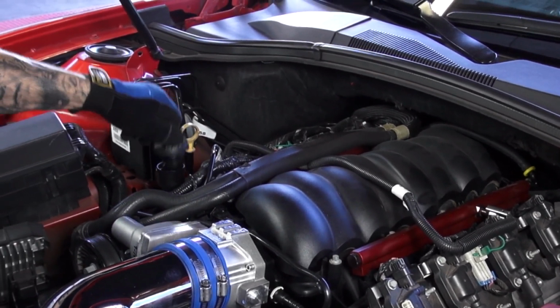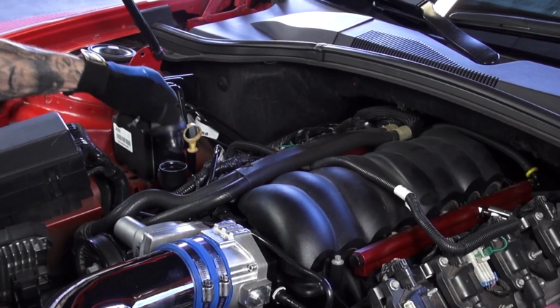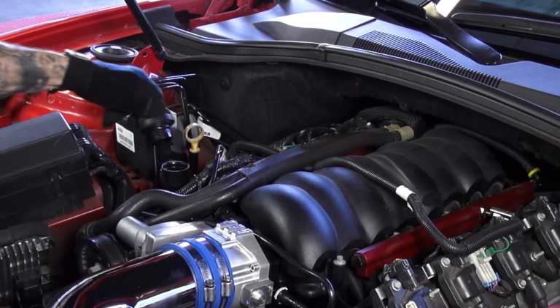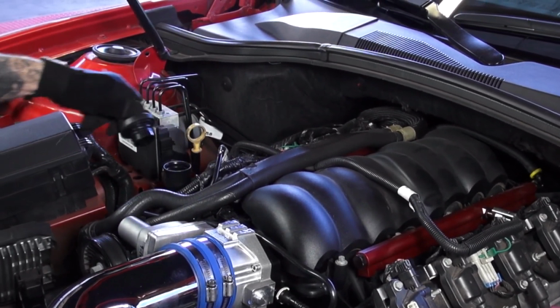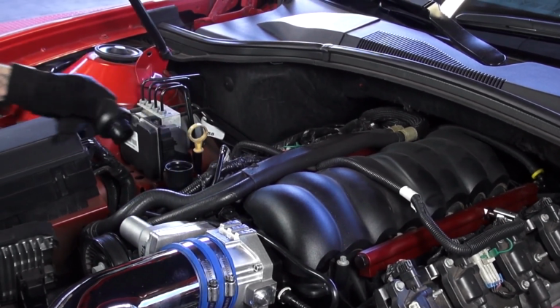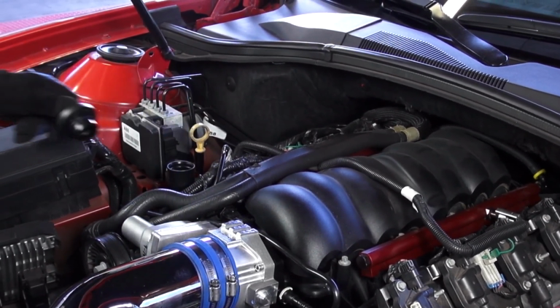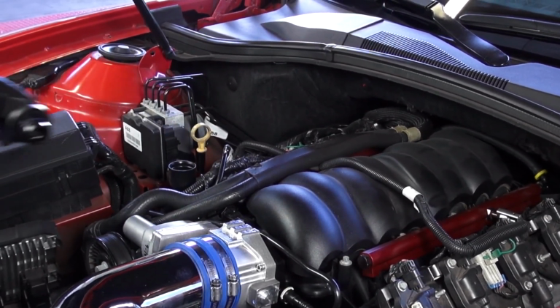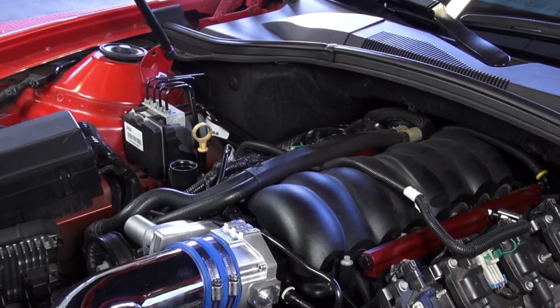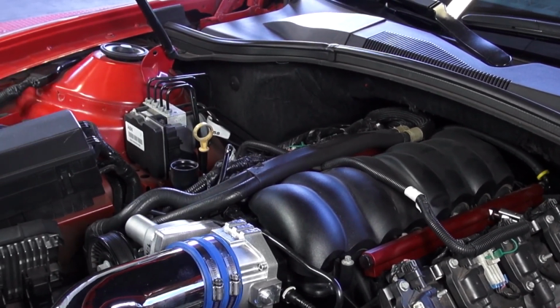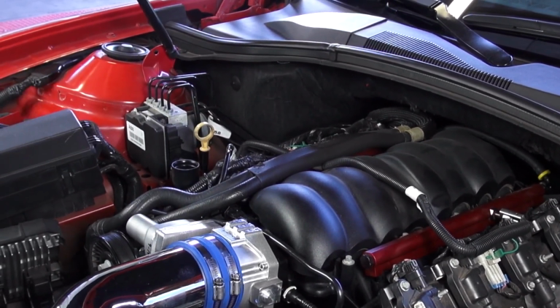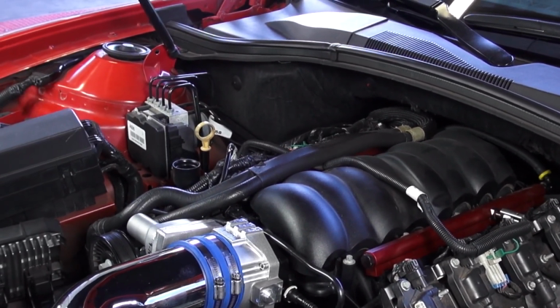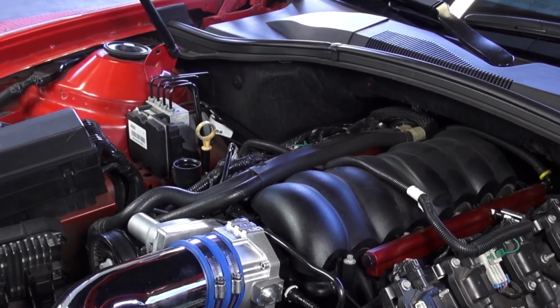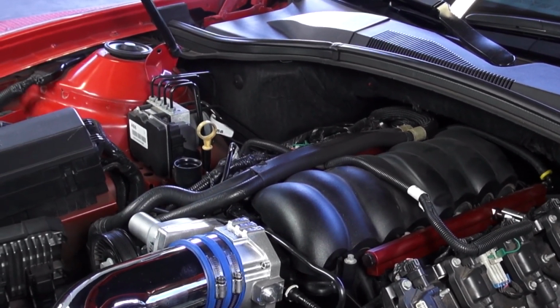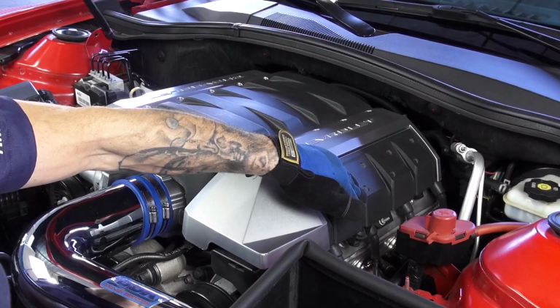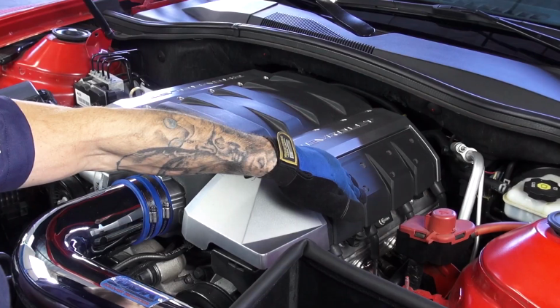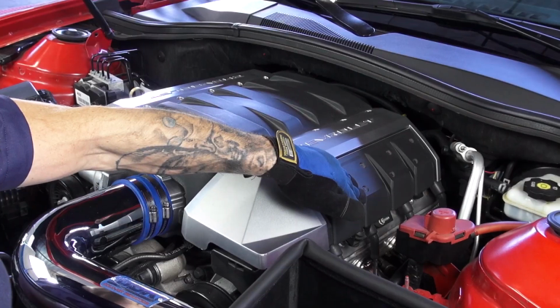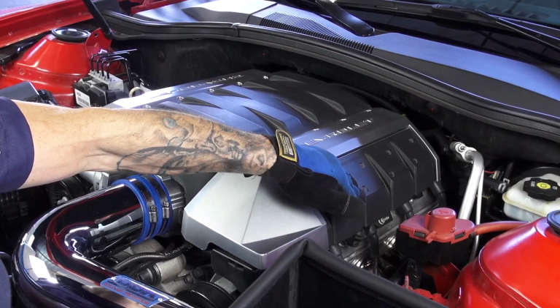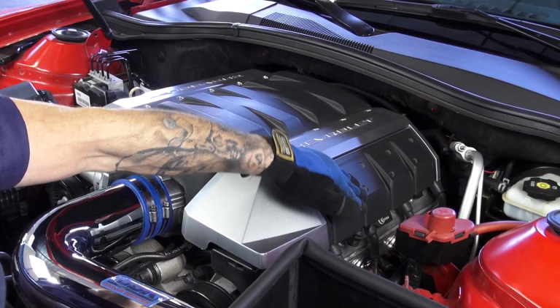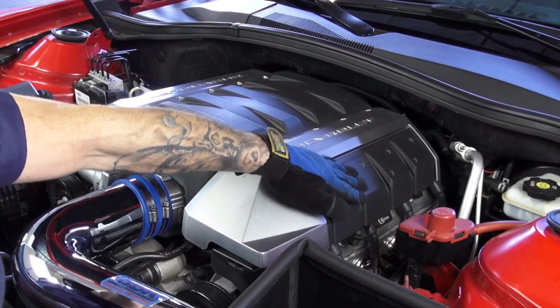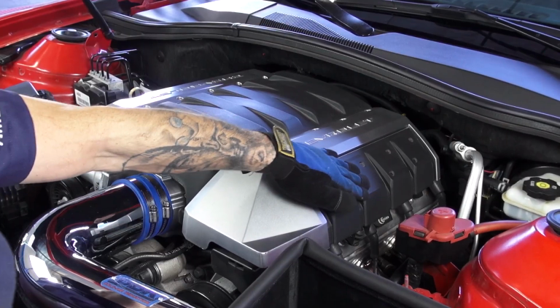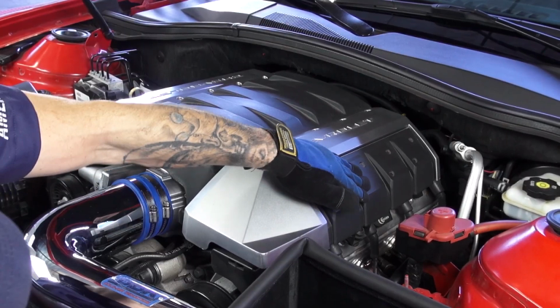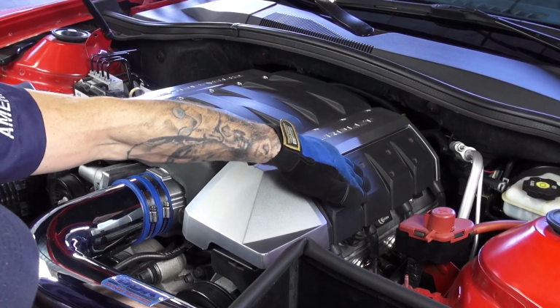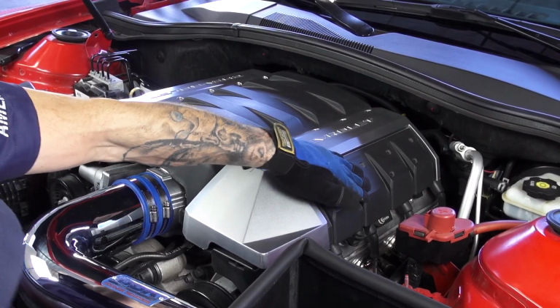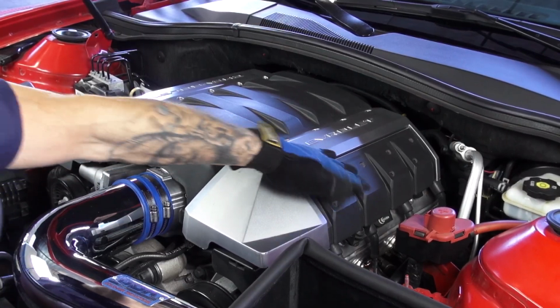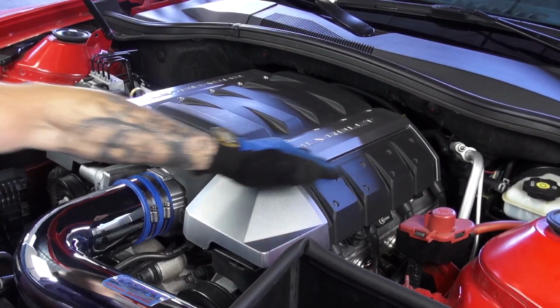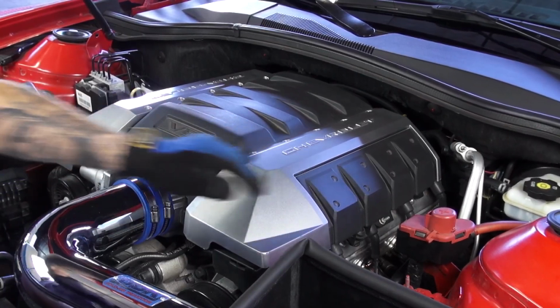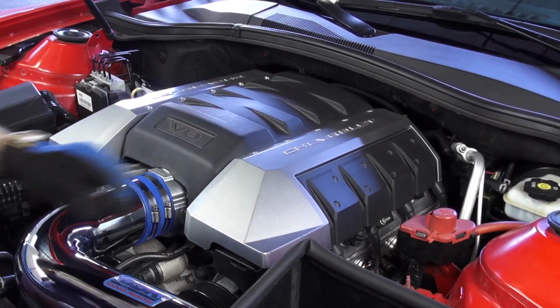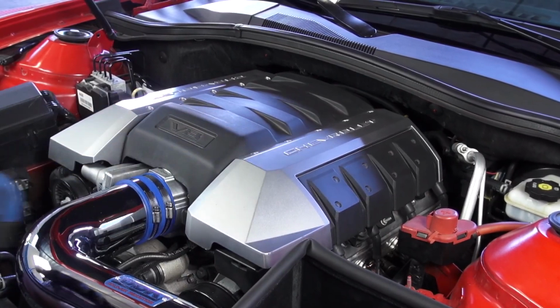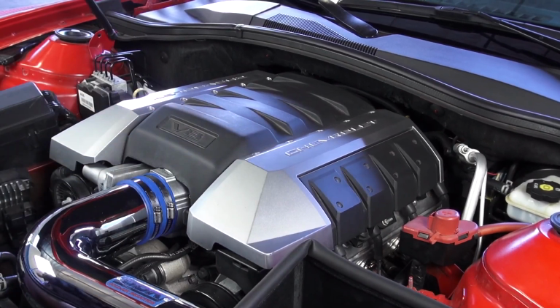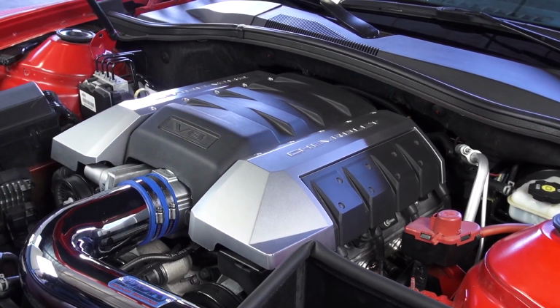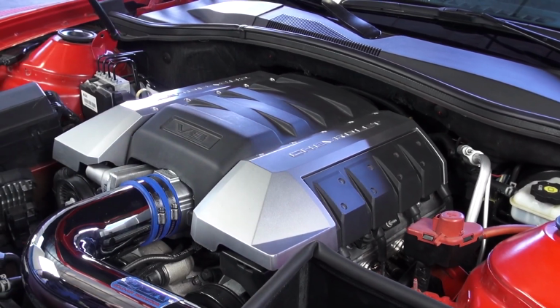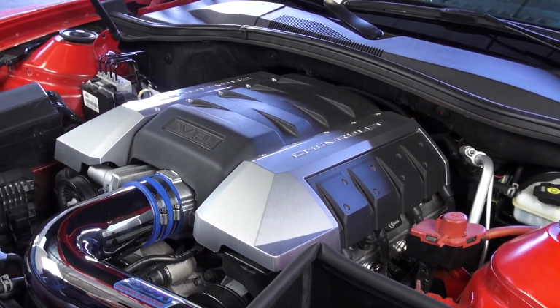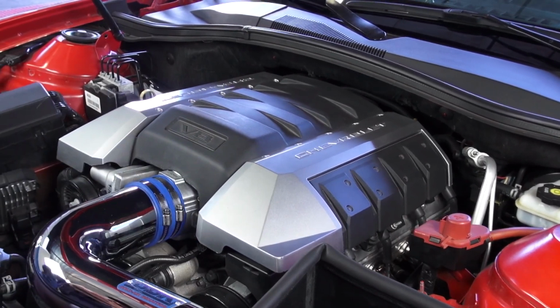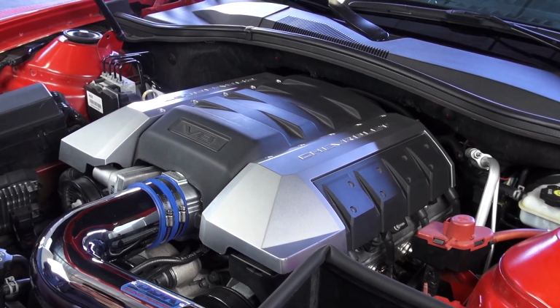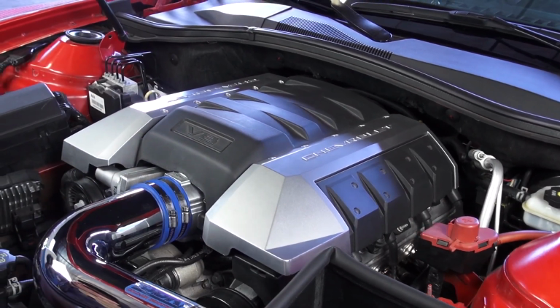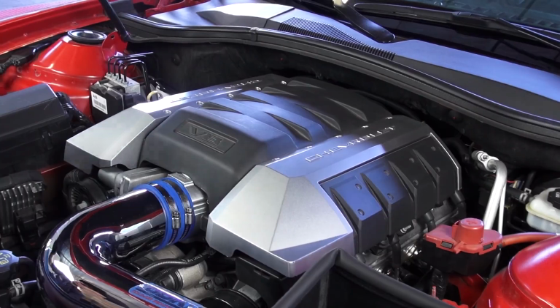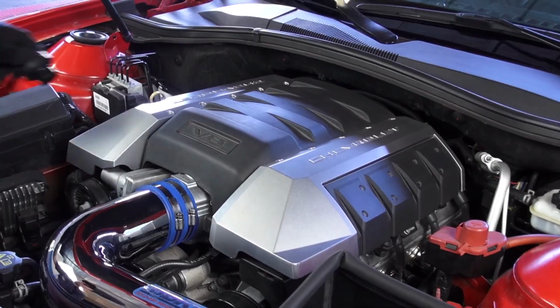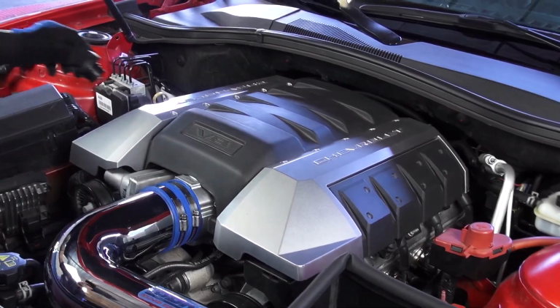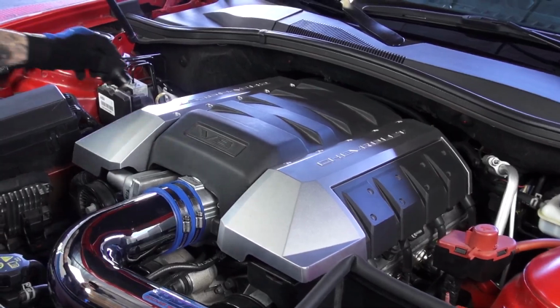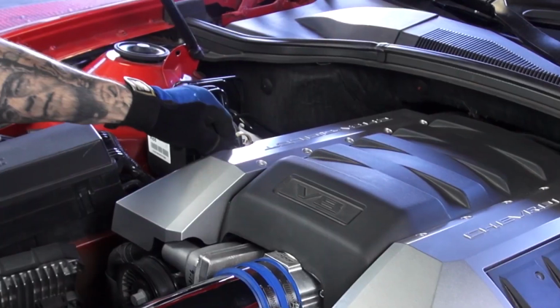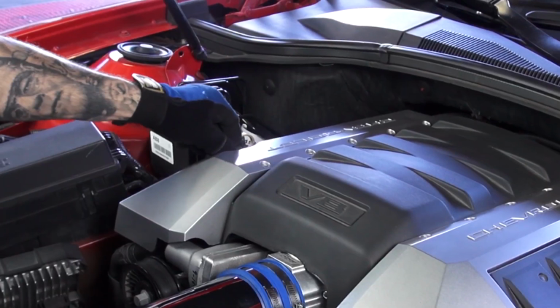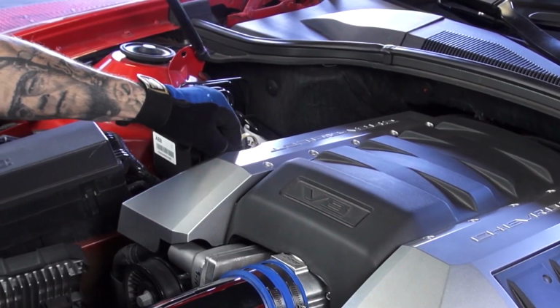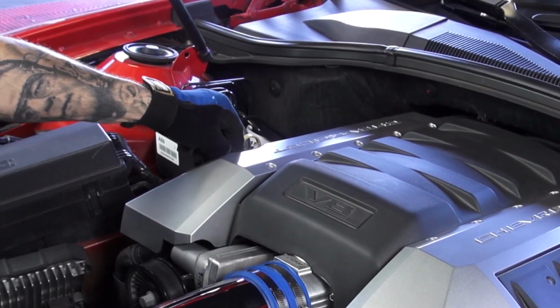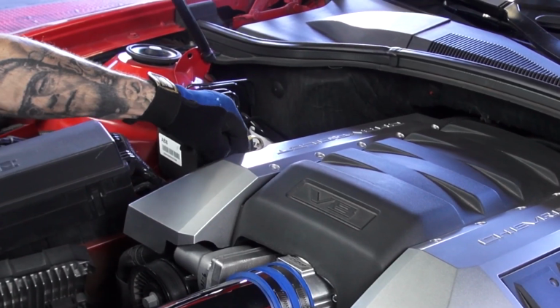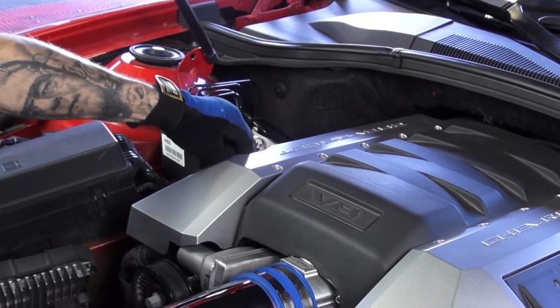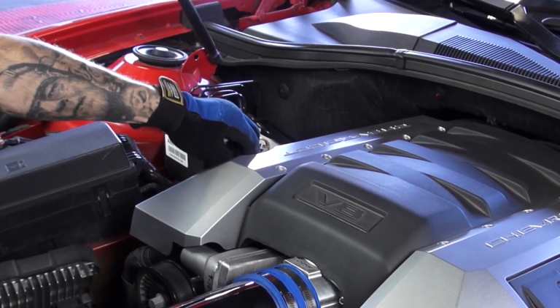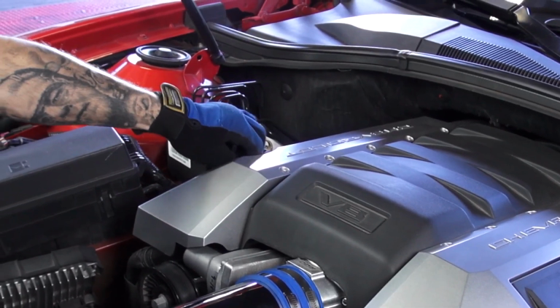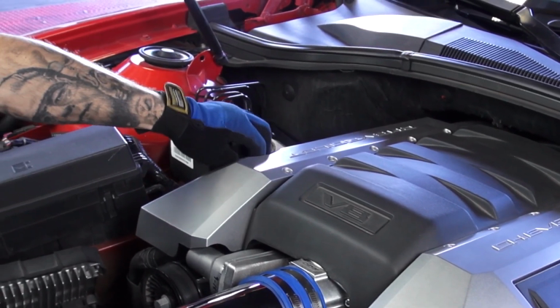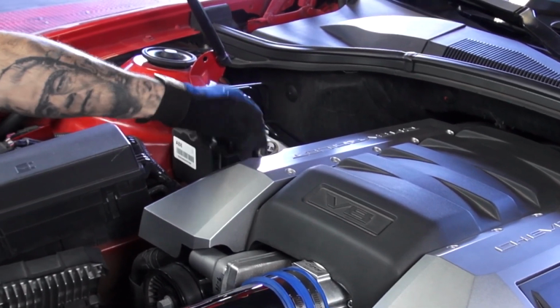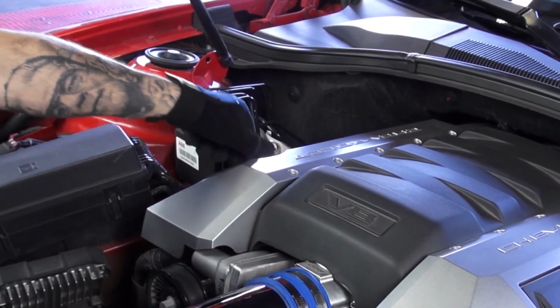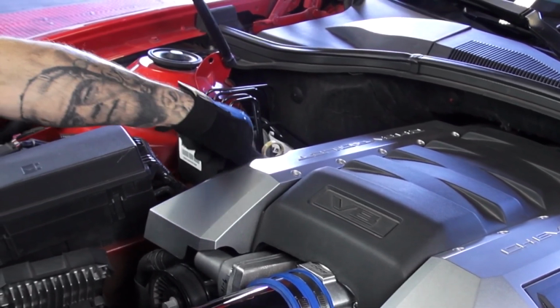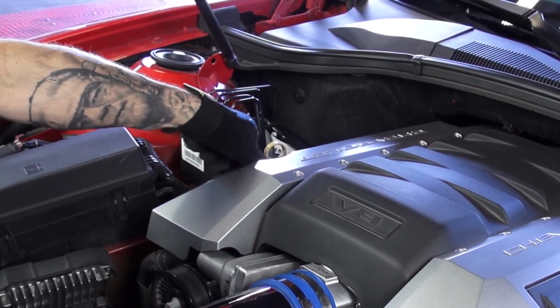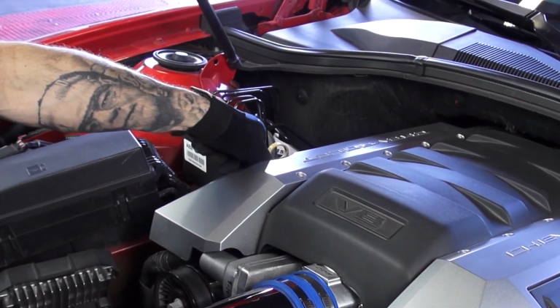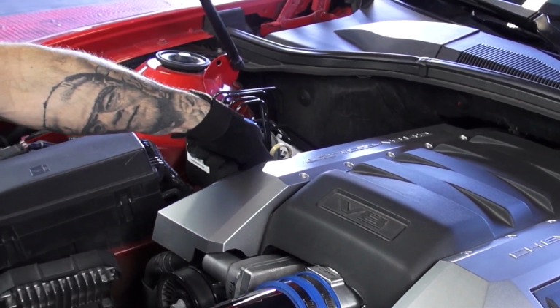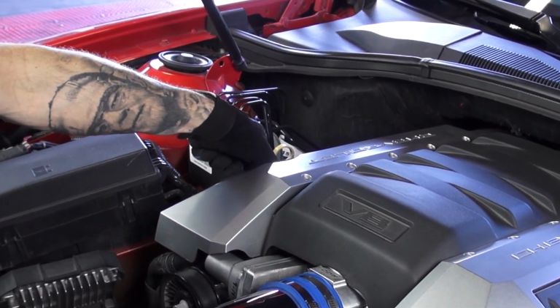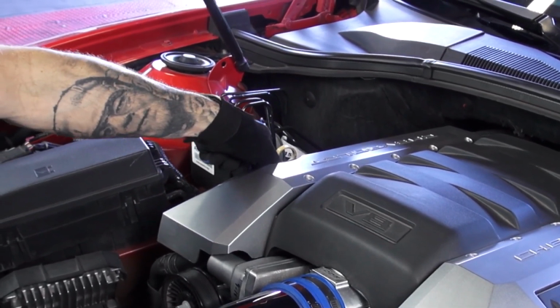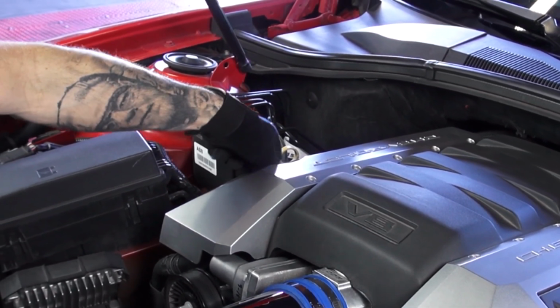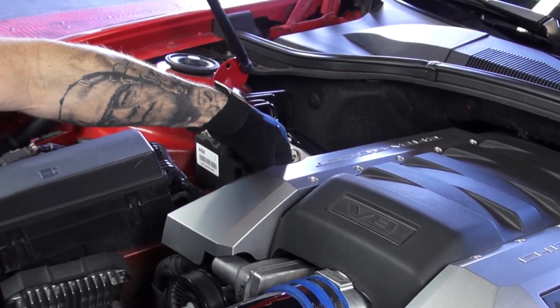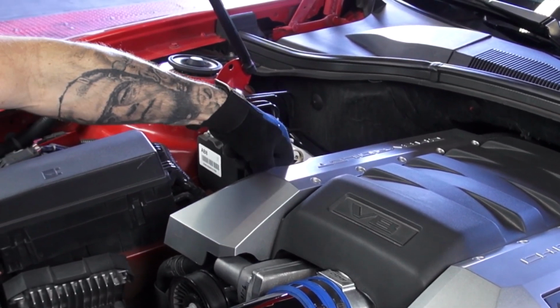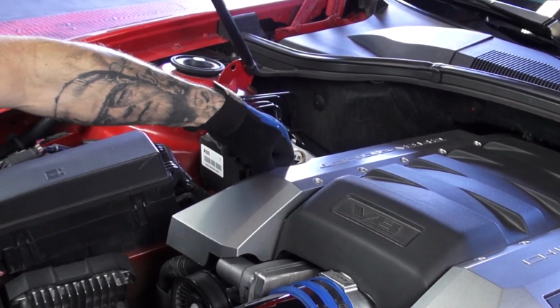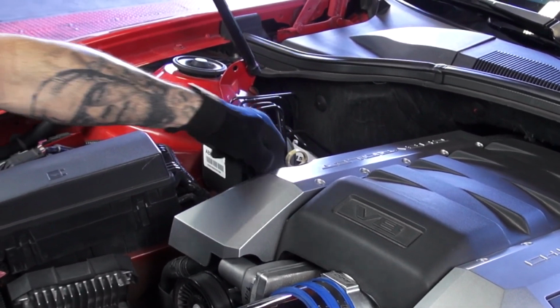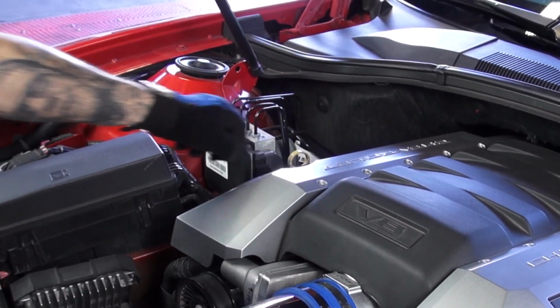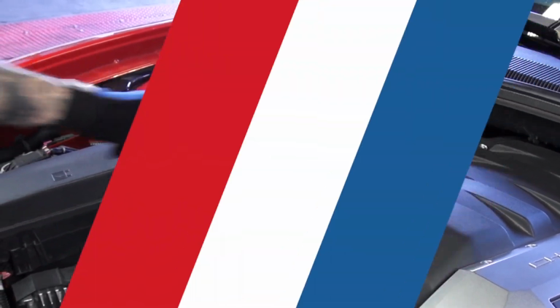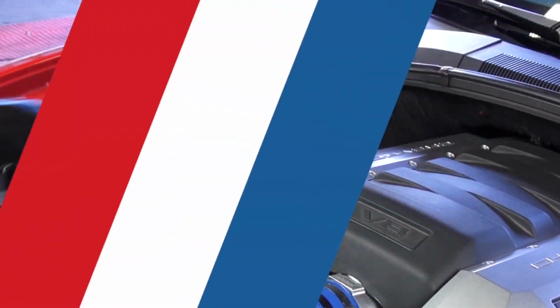Remove the oil filler cap and reinstall the decorative engine cover. Reinstall the oil filler cap and you're done.